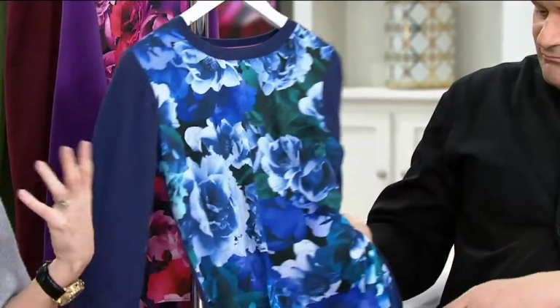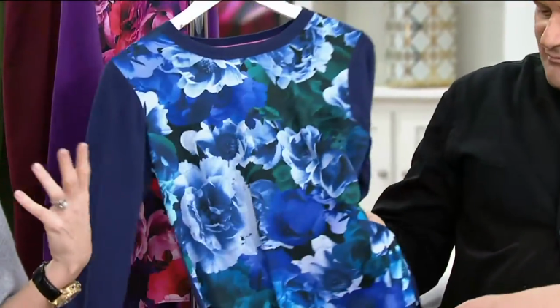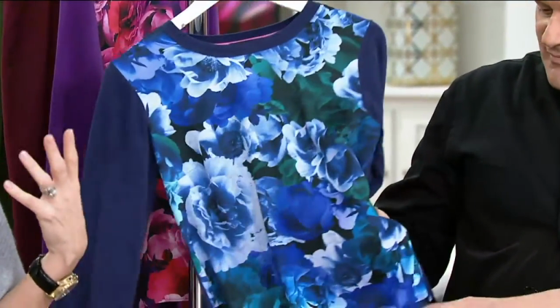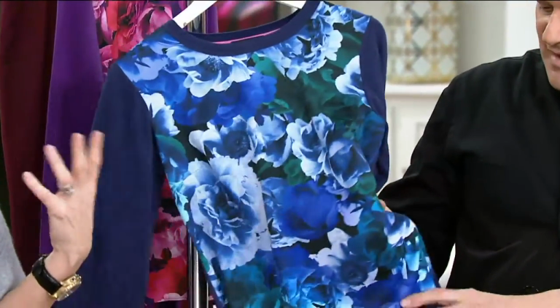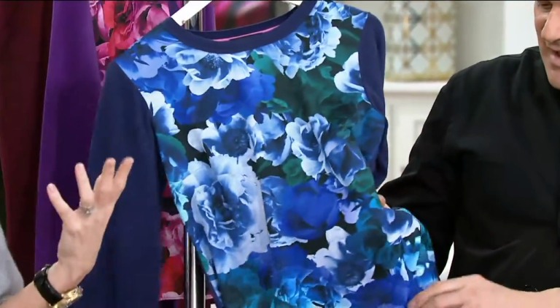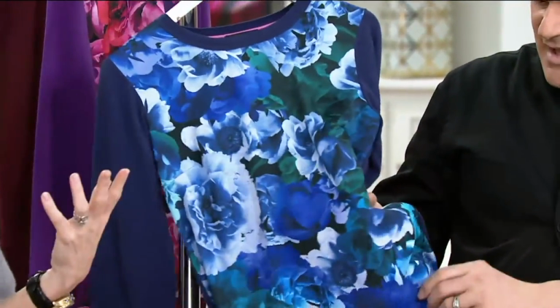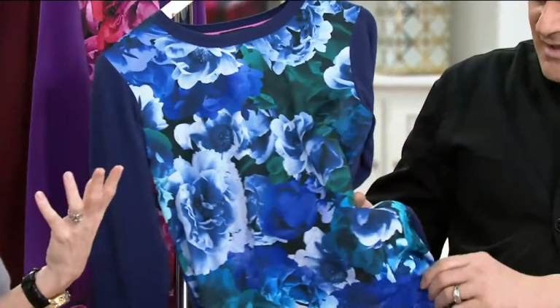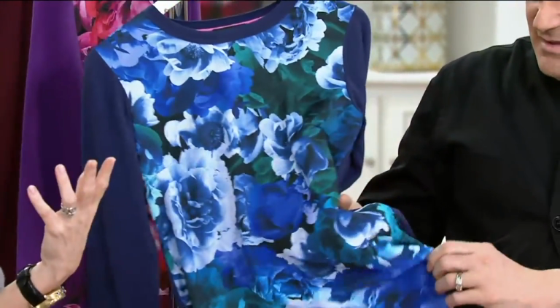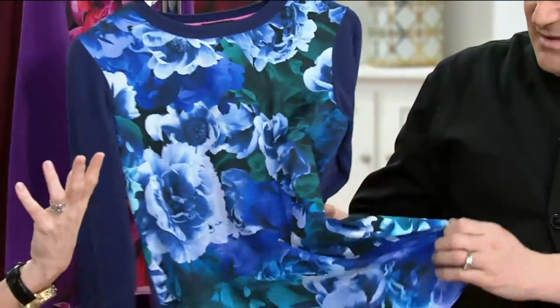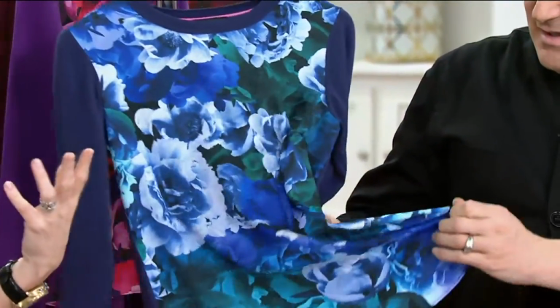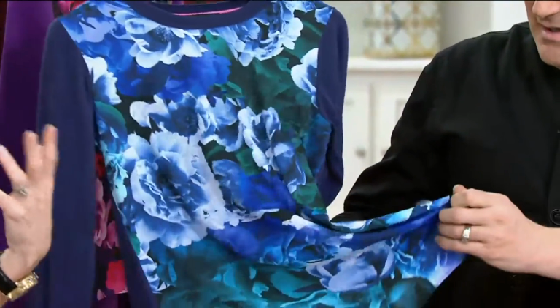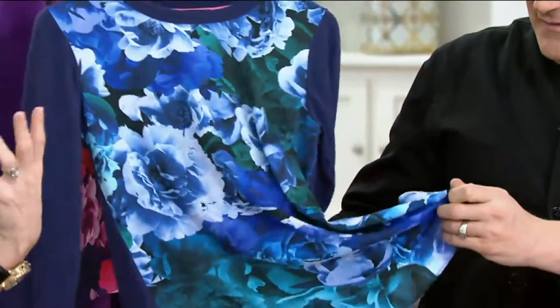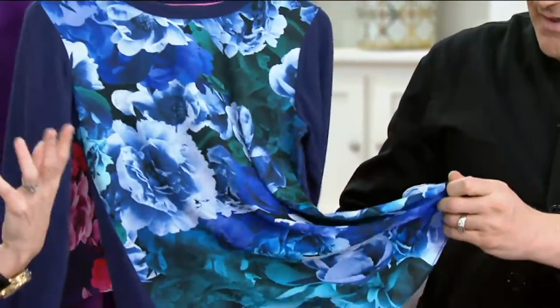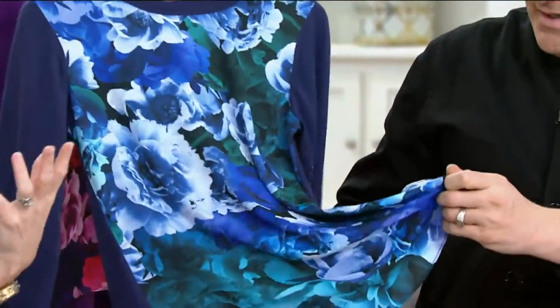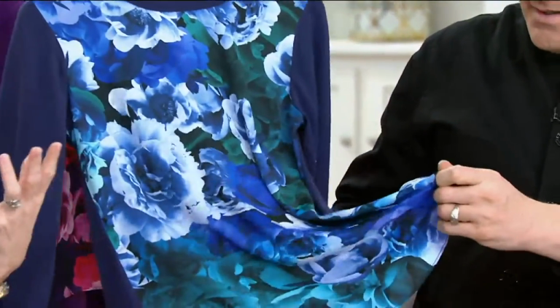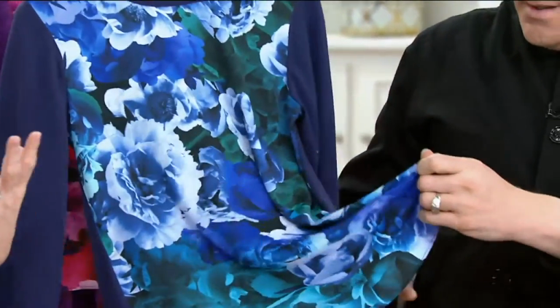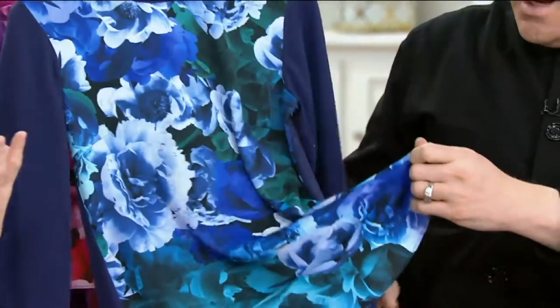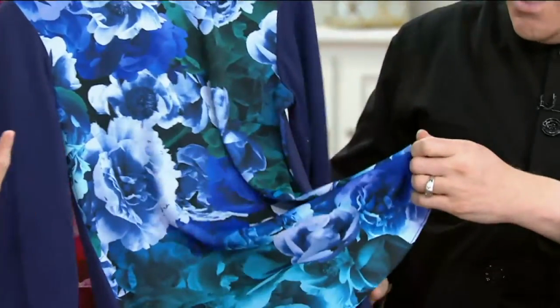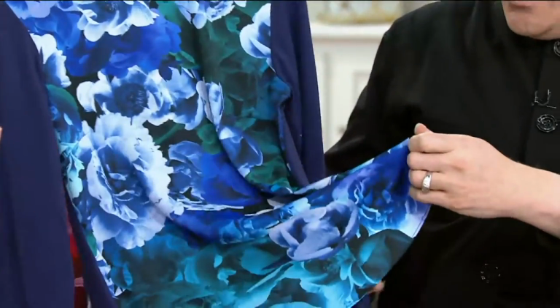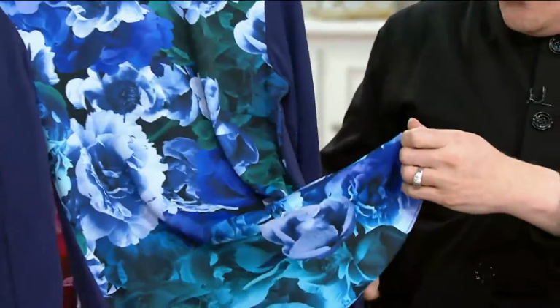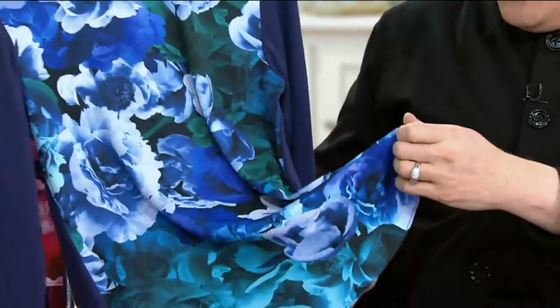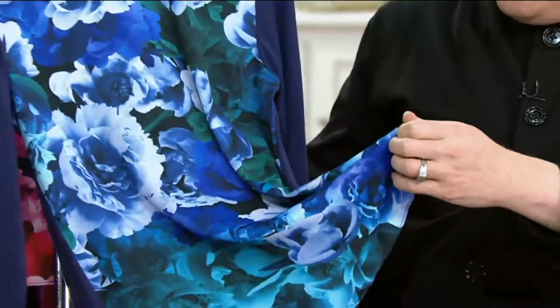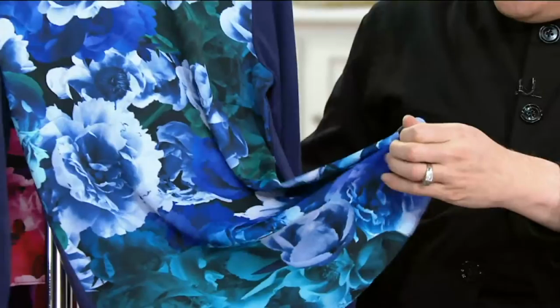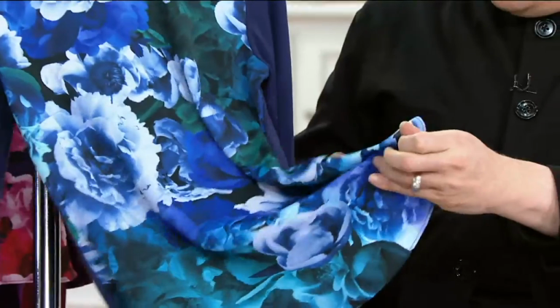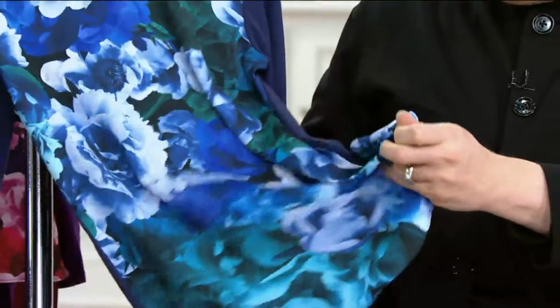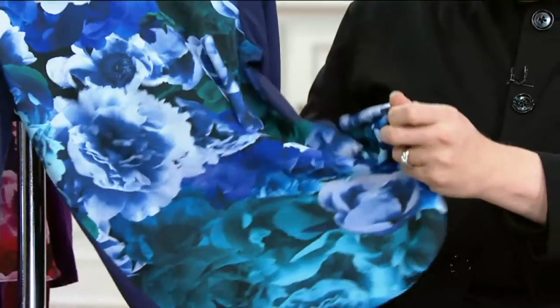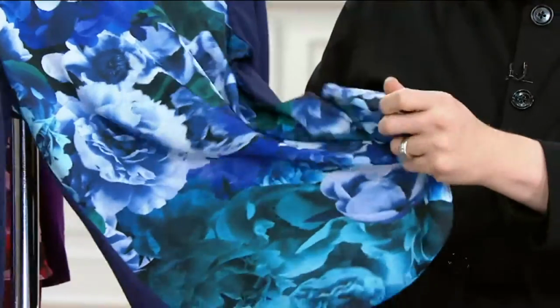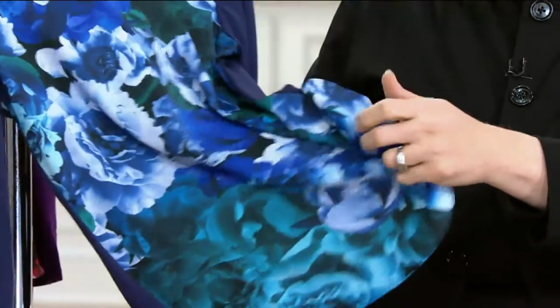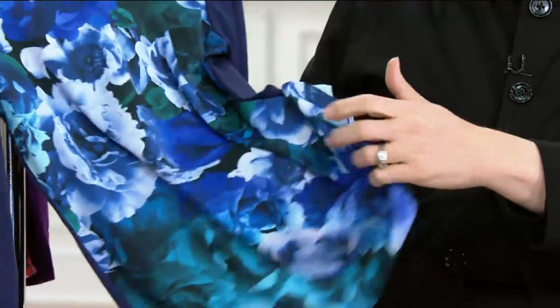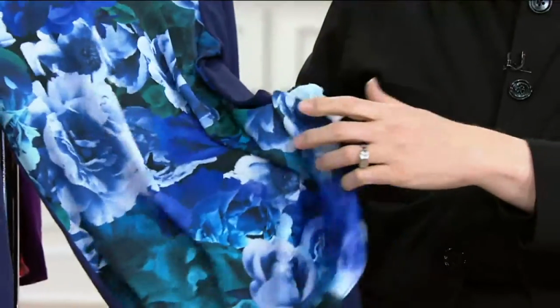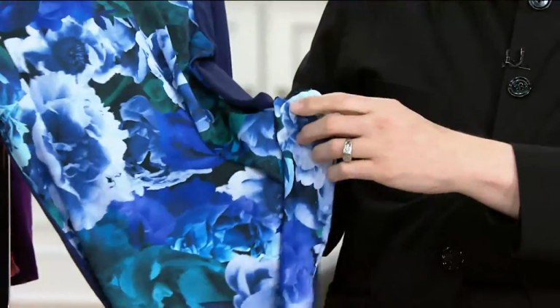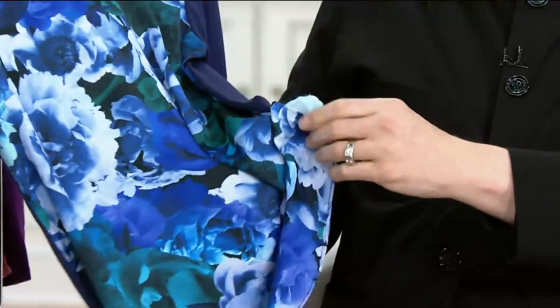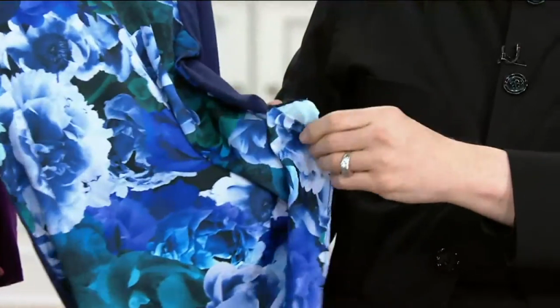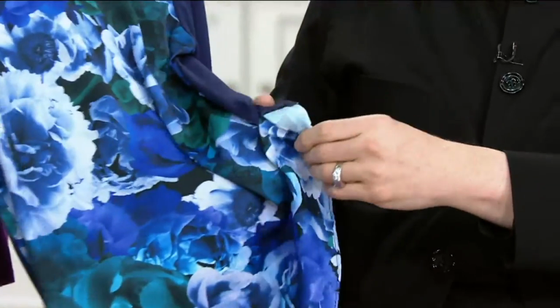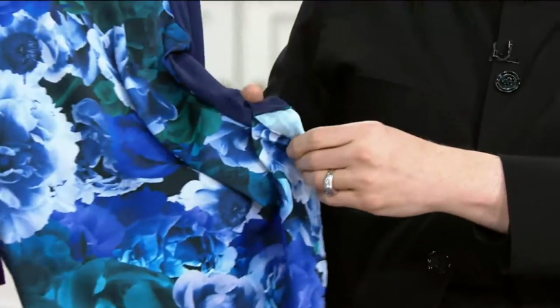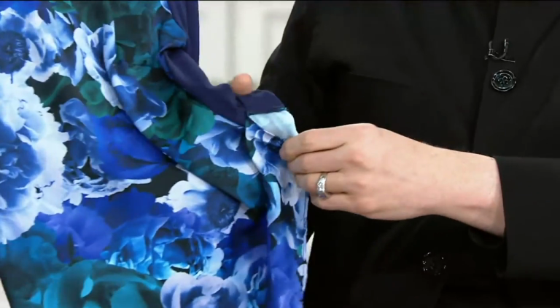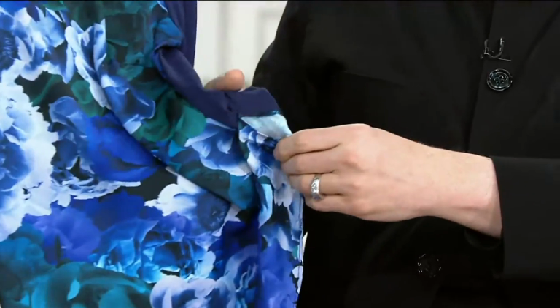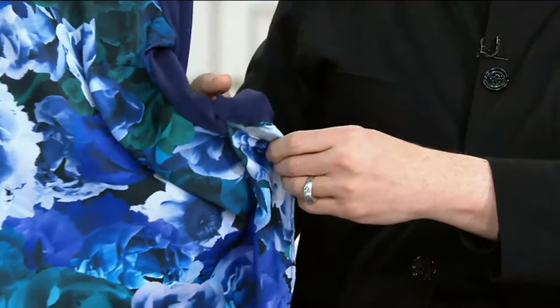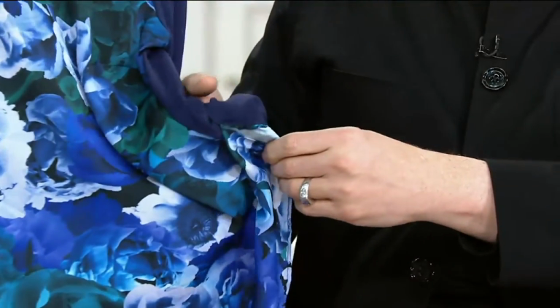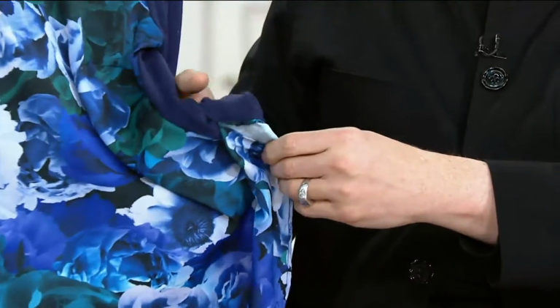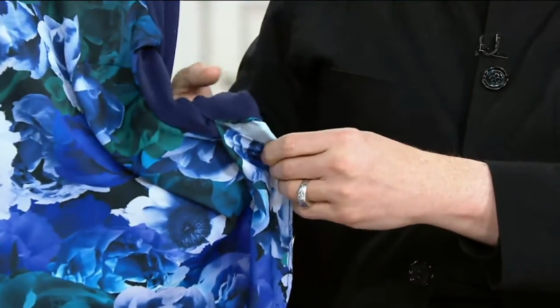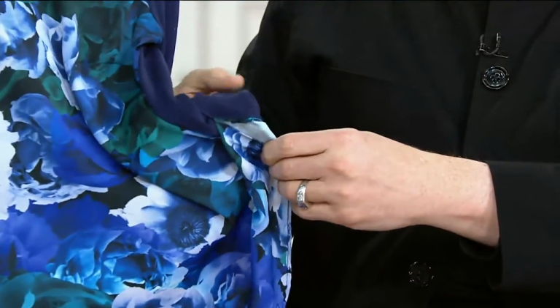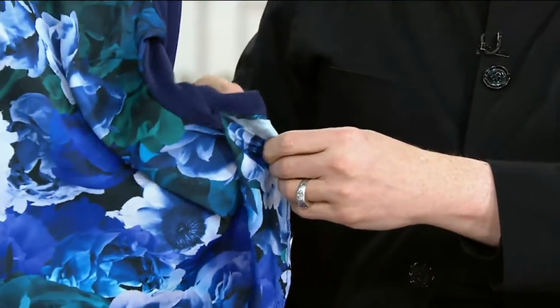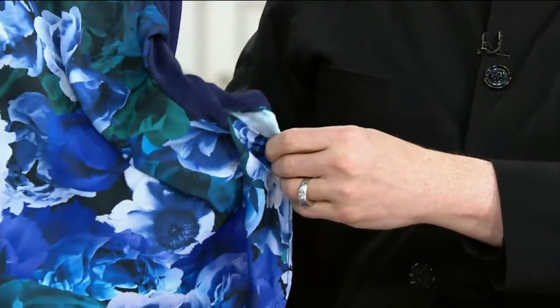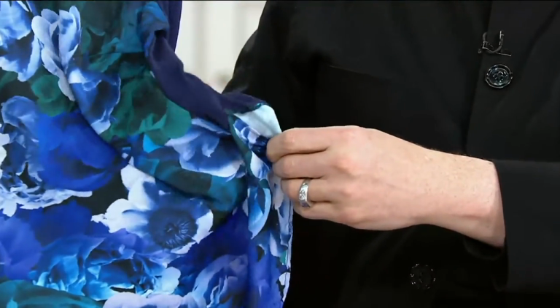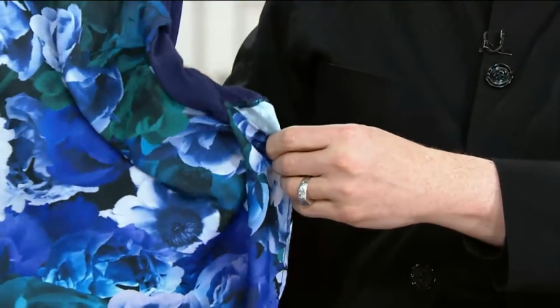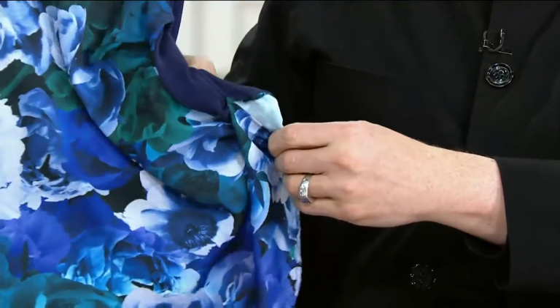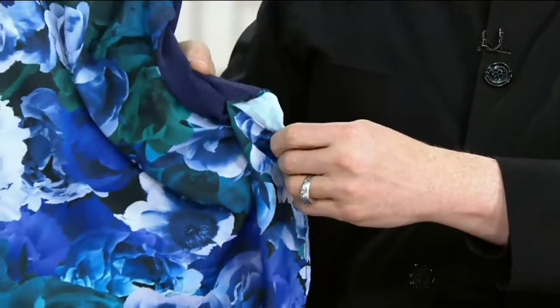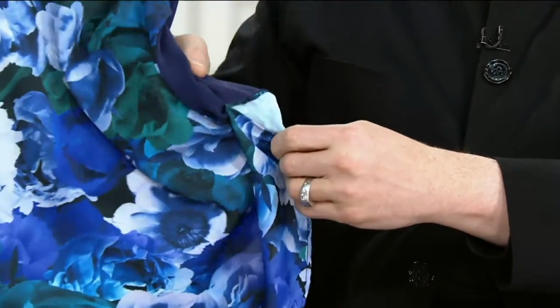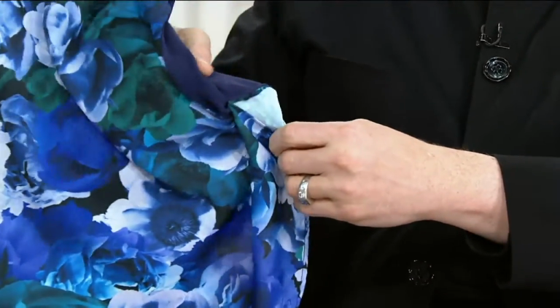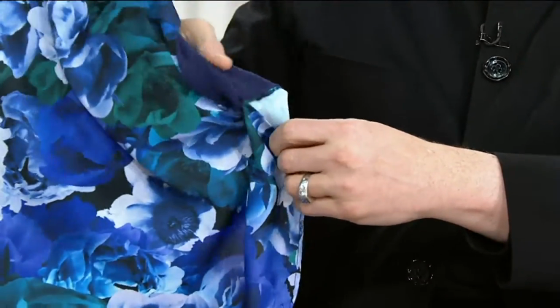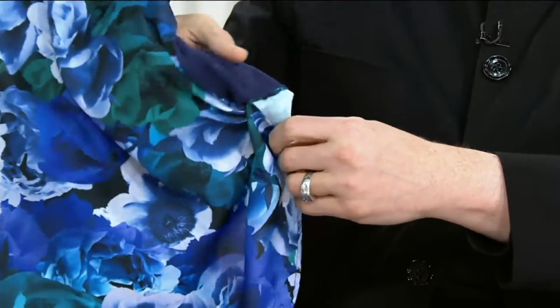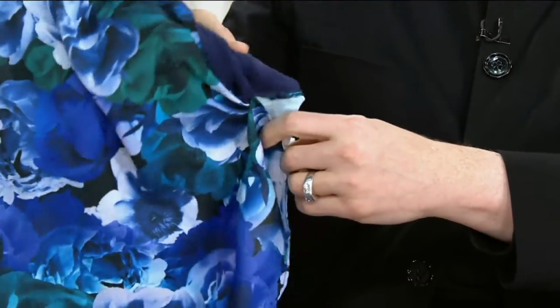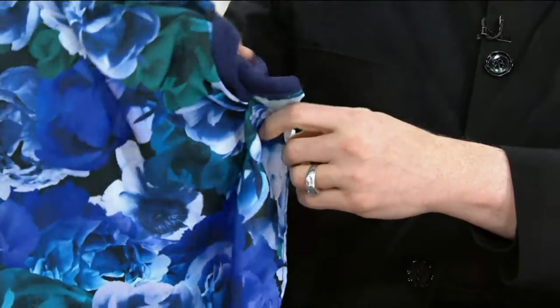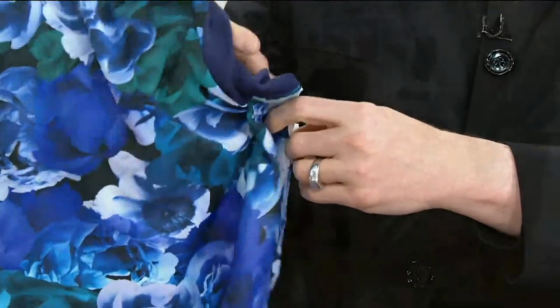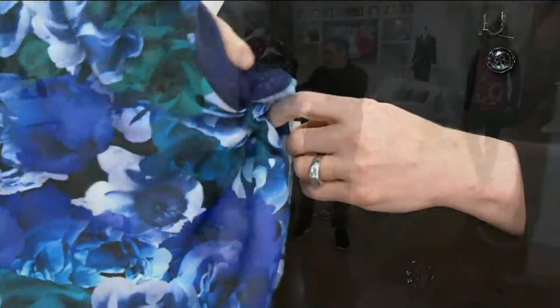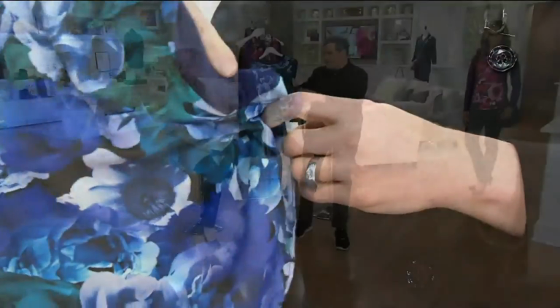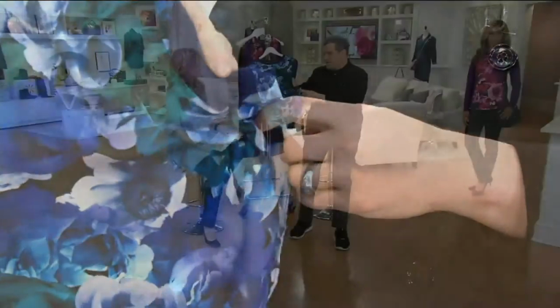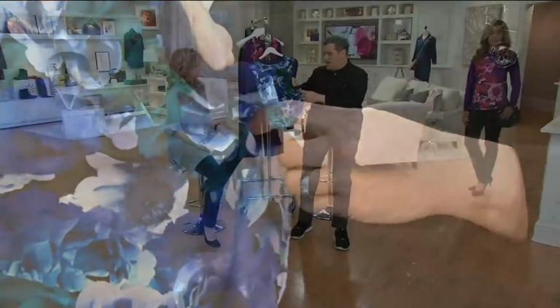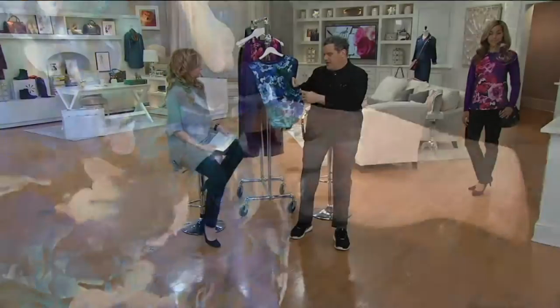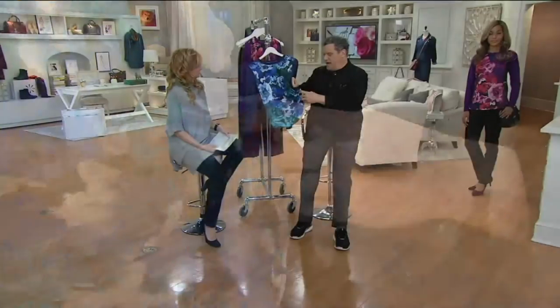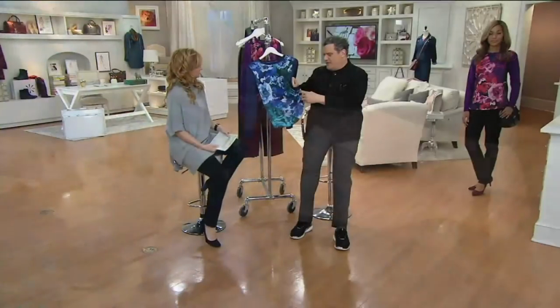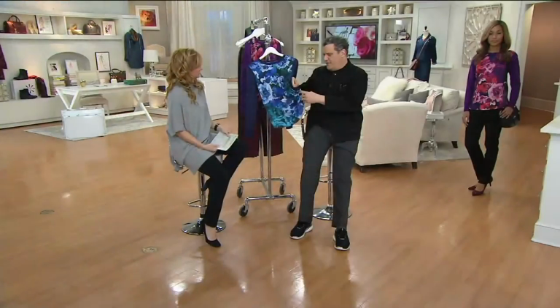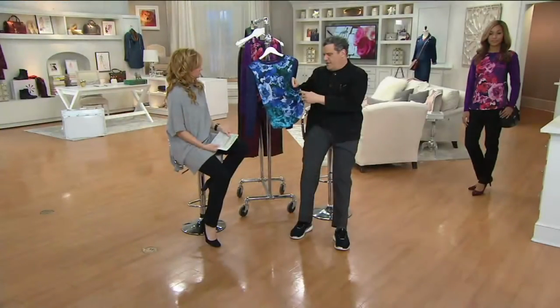One of your just kind of striking statement pieces — you put it on, you smile, everybody else smiles. I love it. Also, you're just comfortable all day. The sweater in it is so everything.